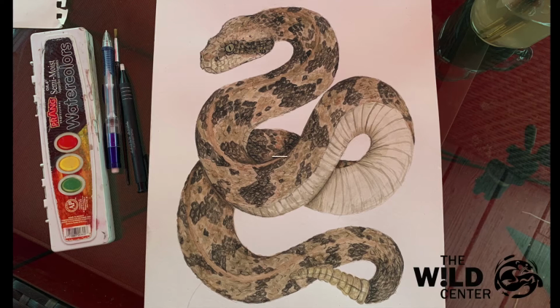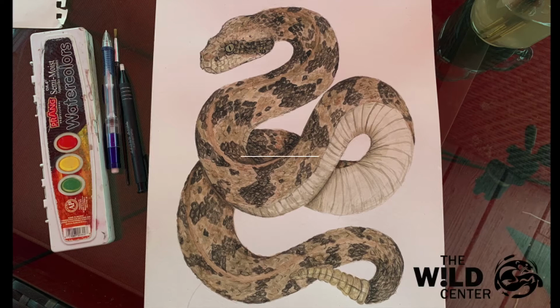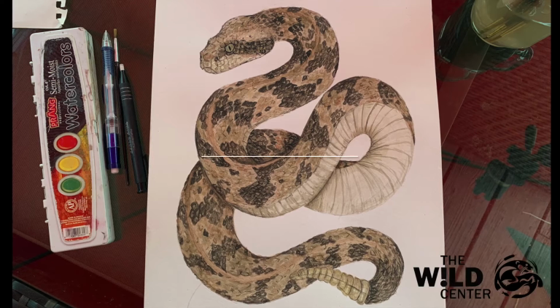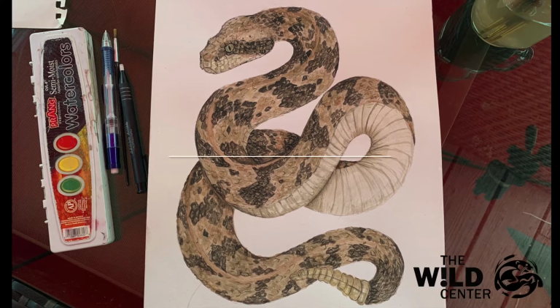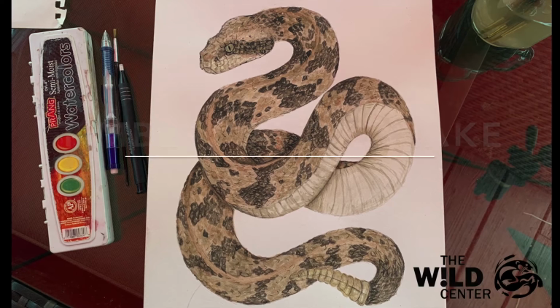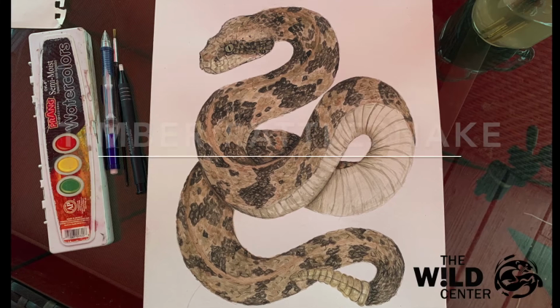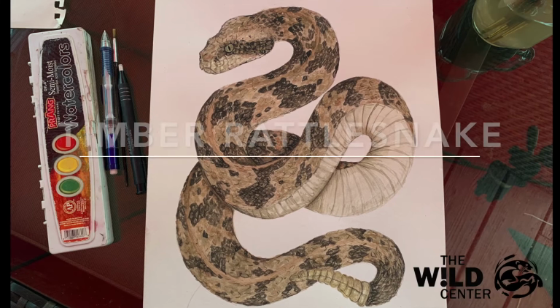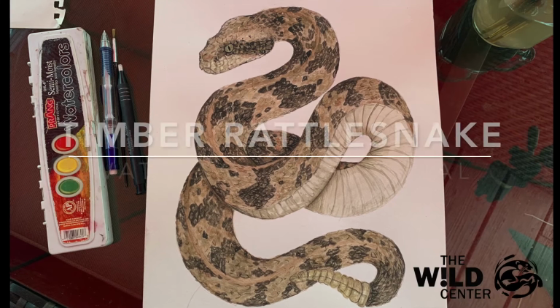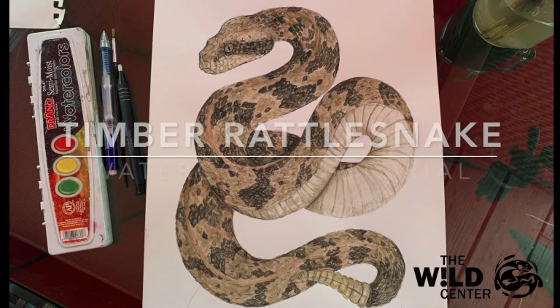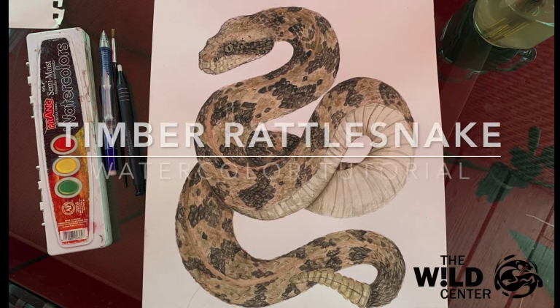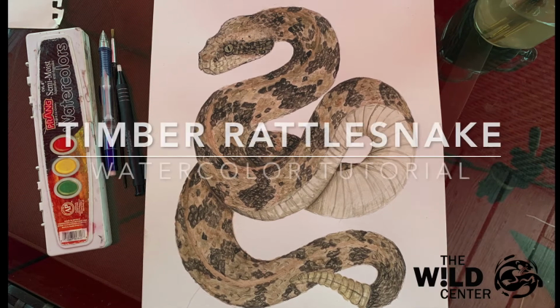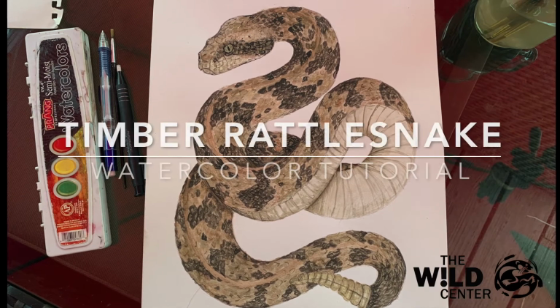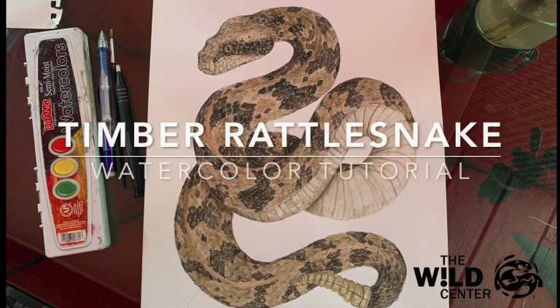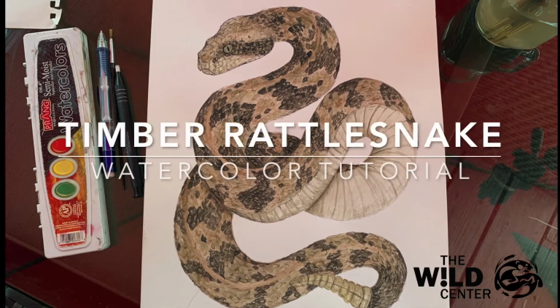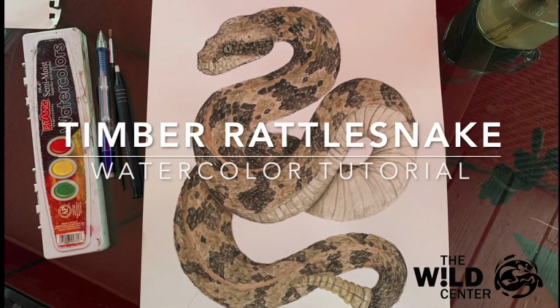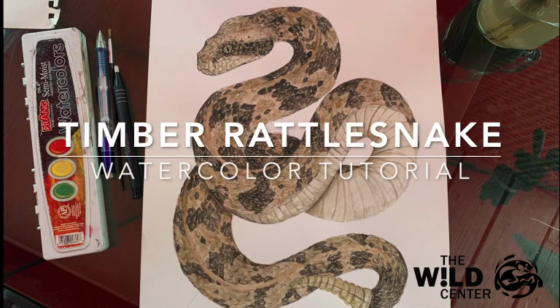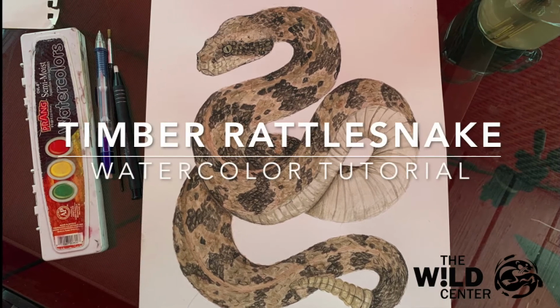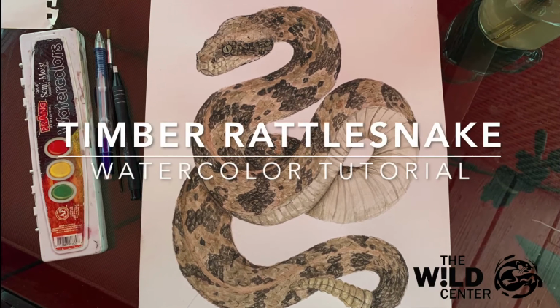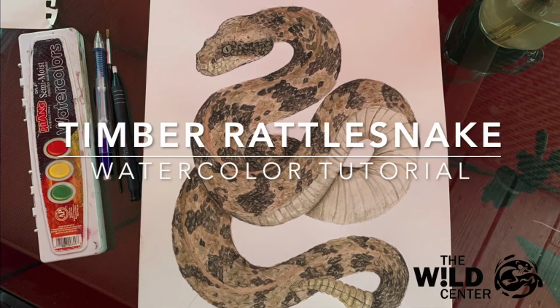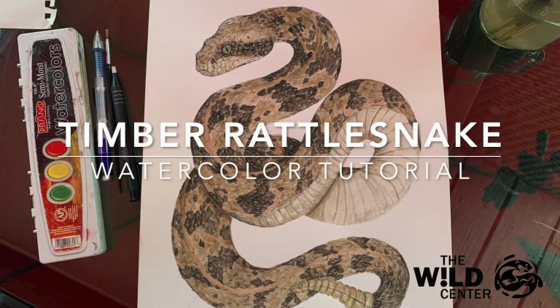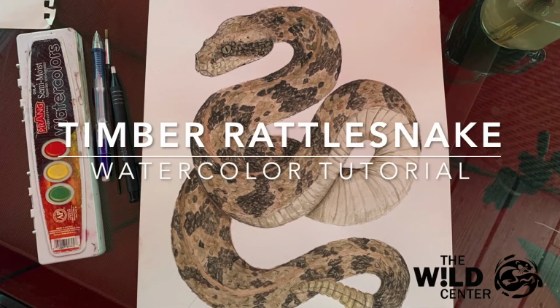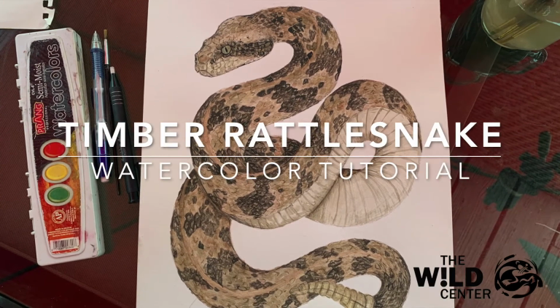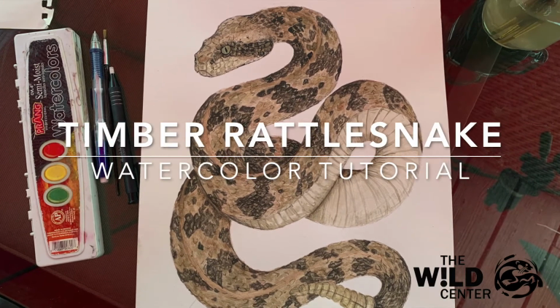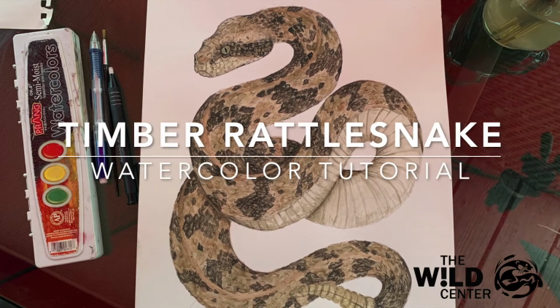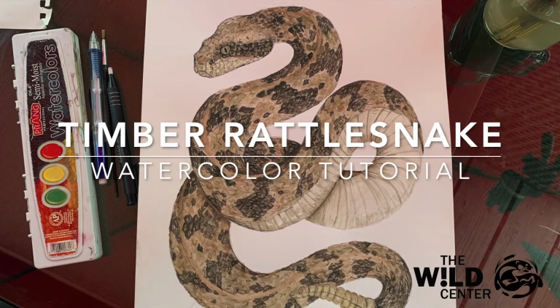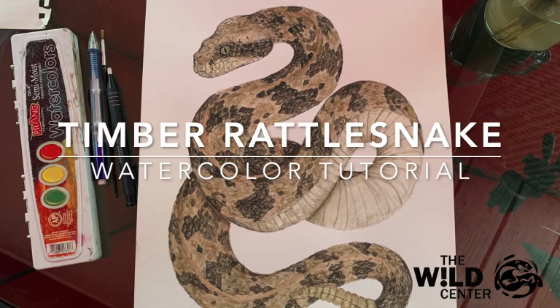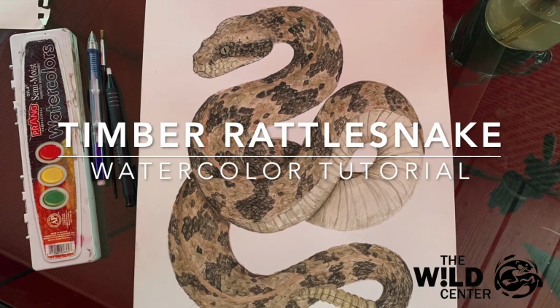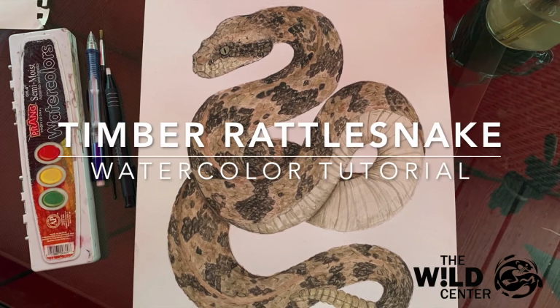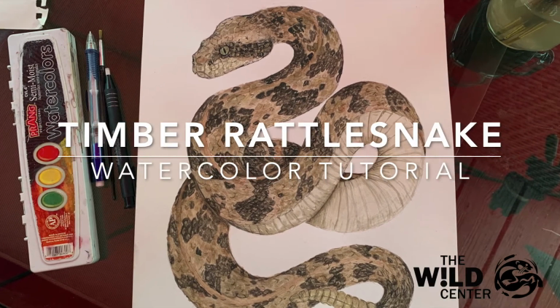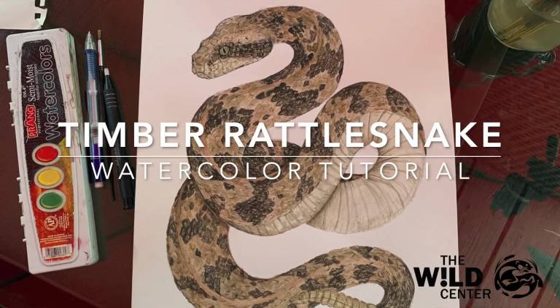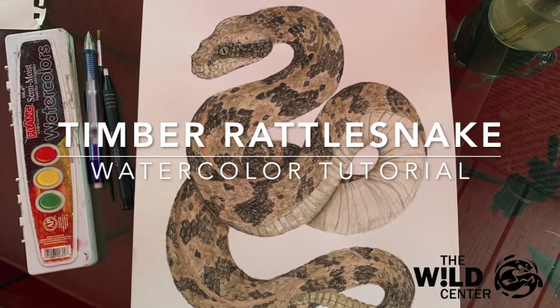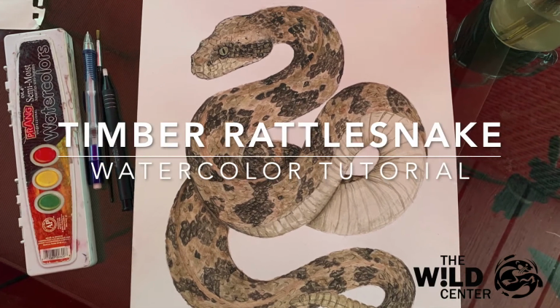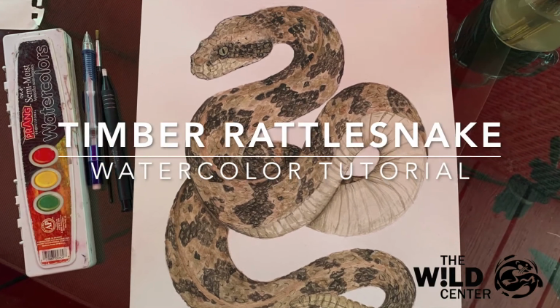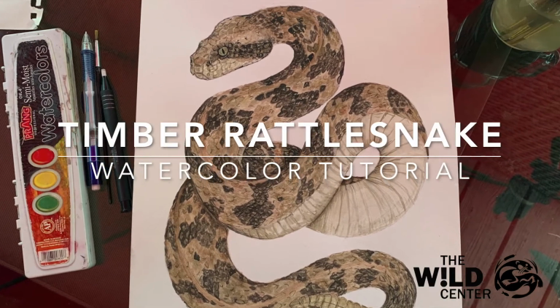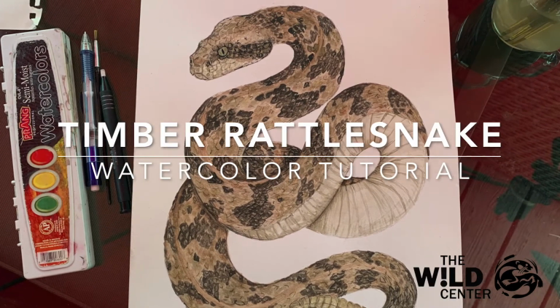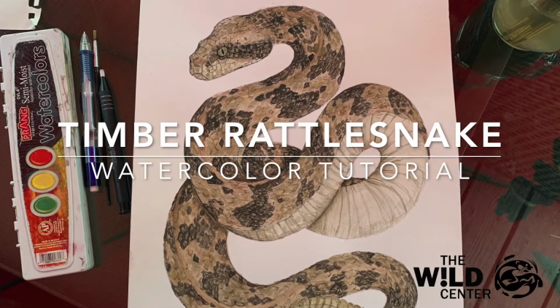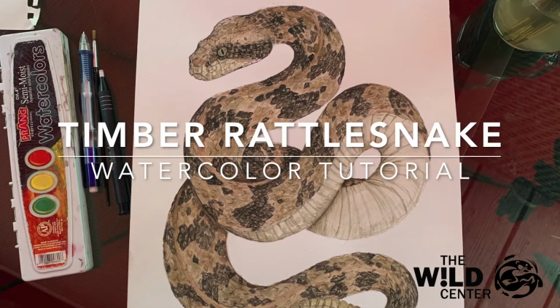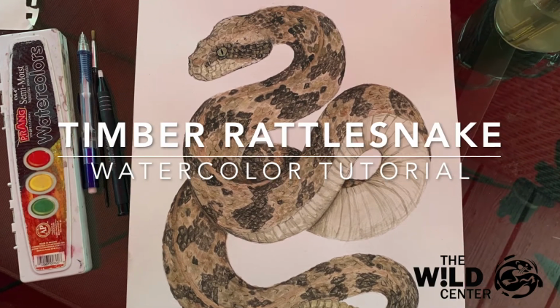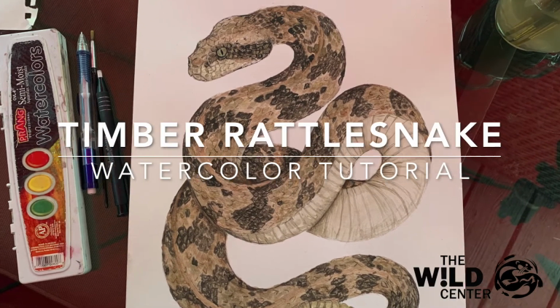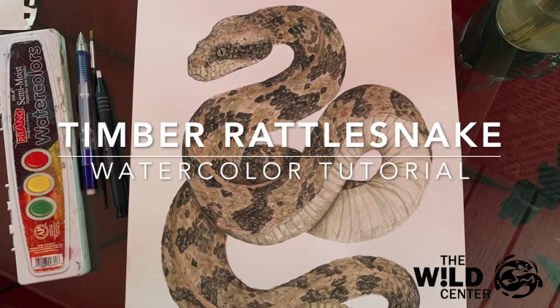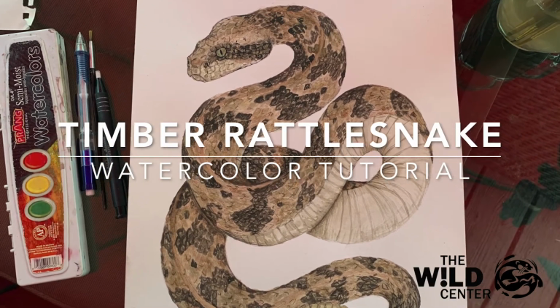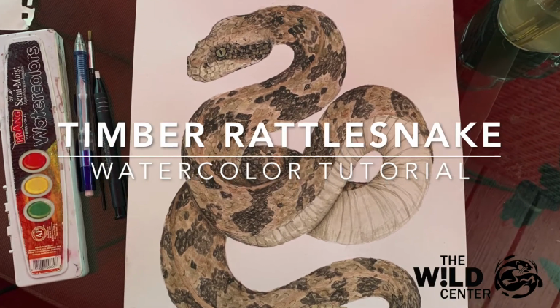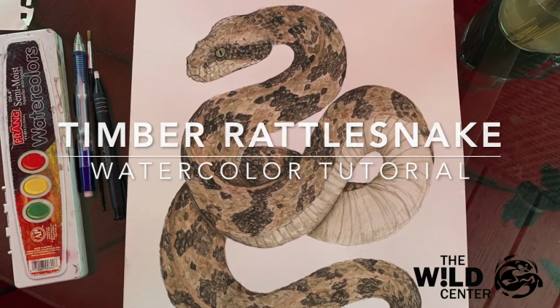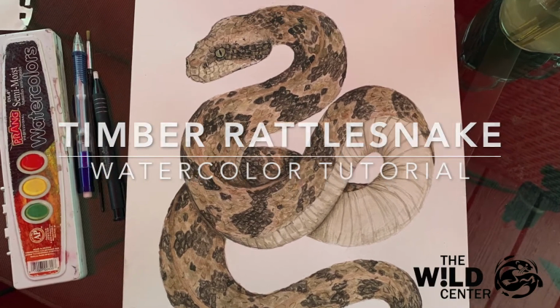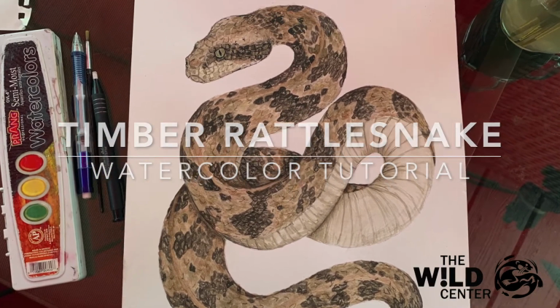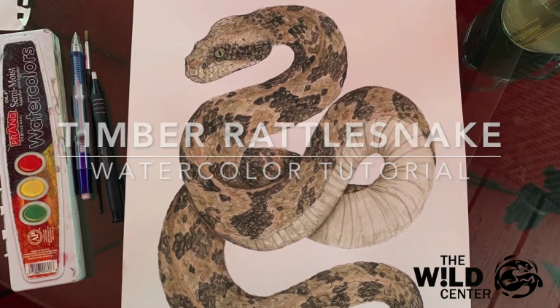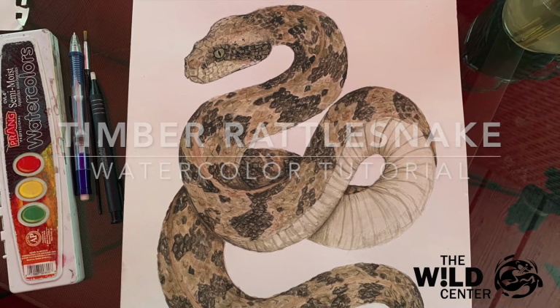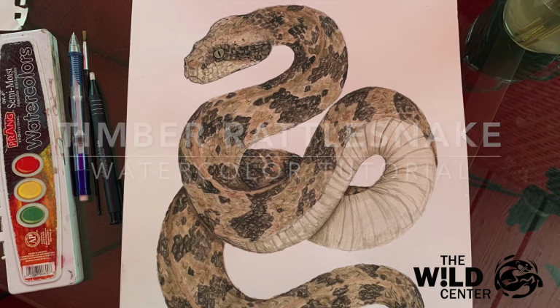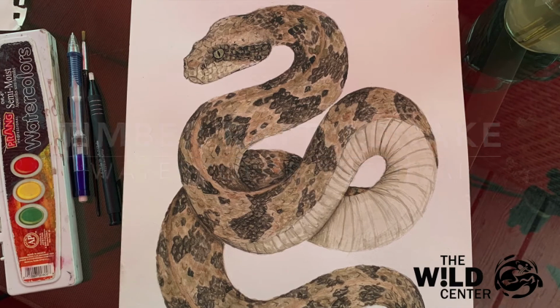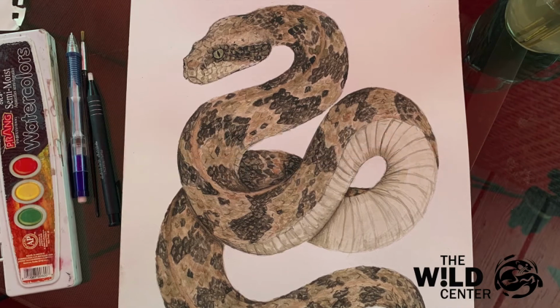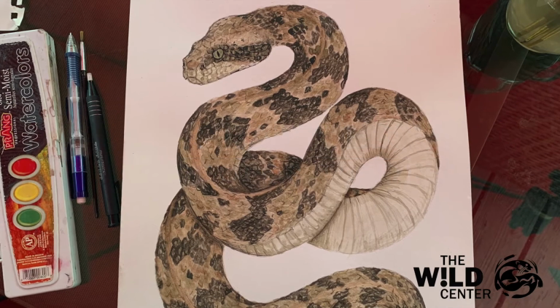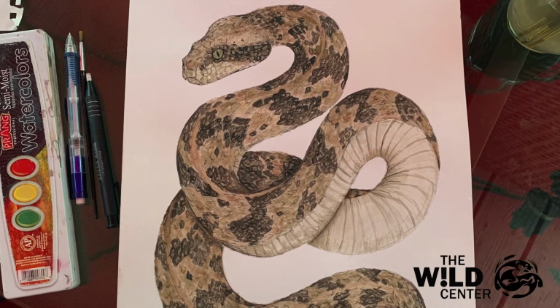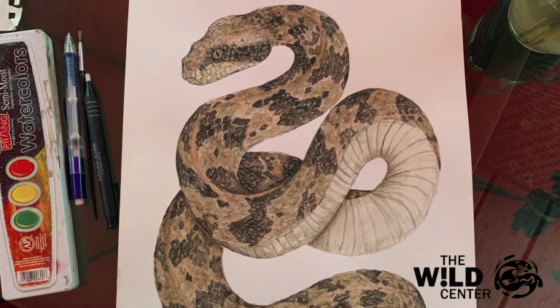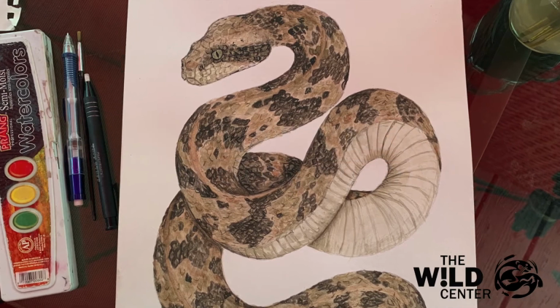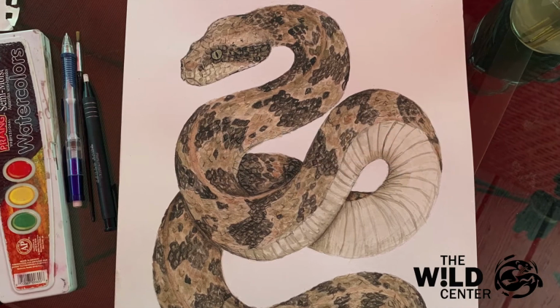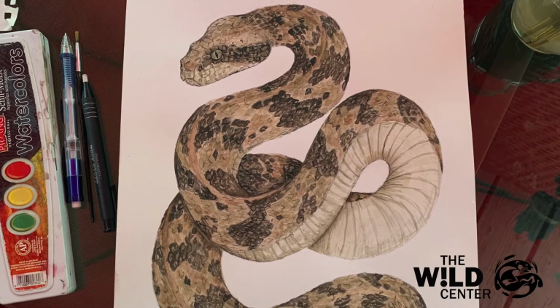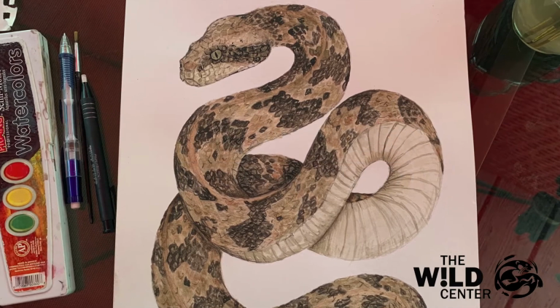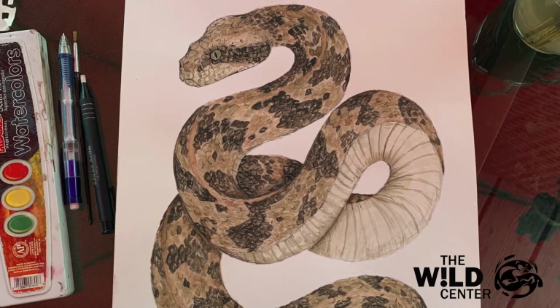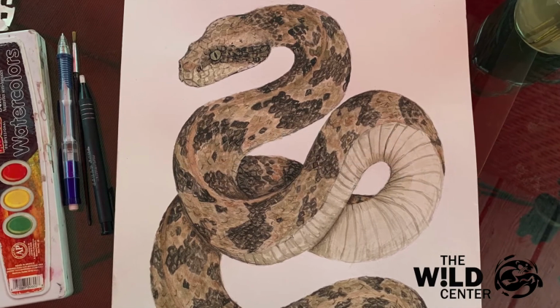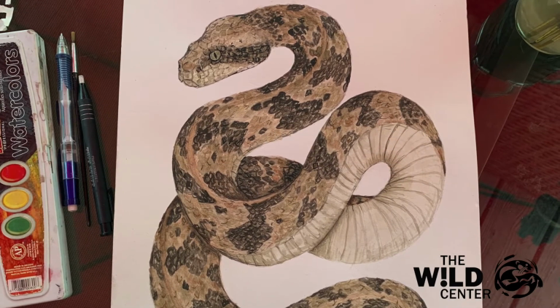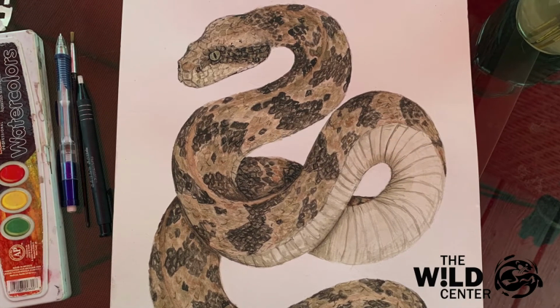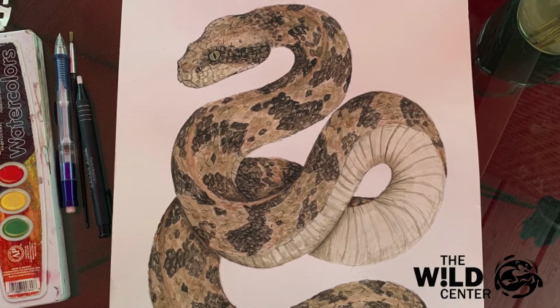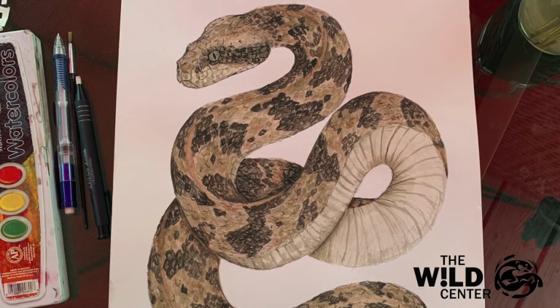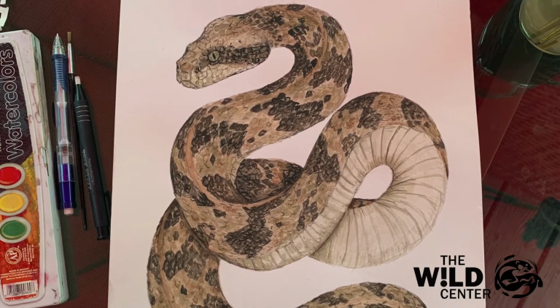Hi everyone, it's Shia, a fellow at the Wild Center, and today I'm bringing you guys a timber rattlesnake watercolor tutorial.